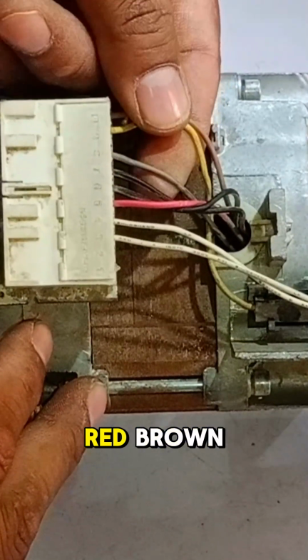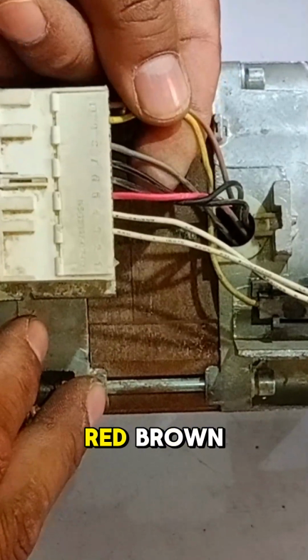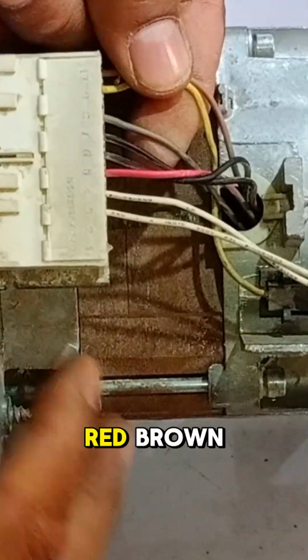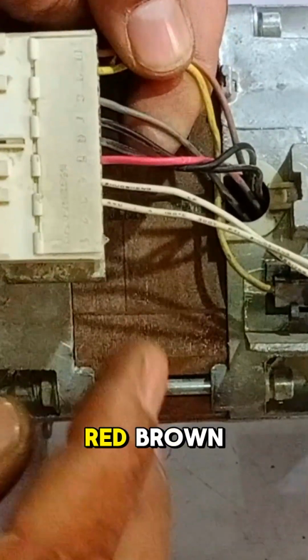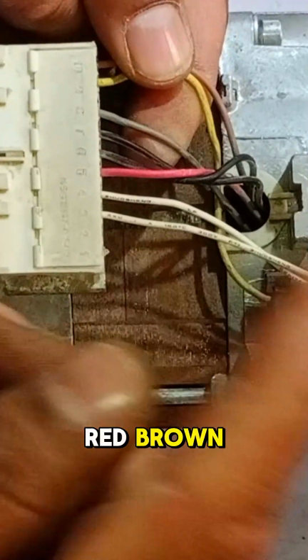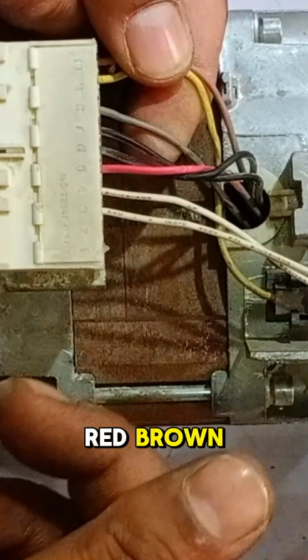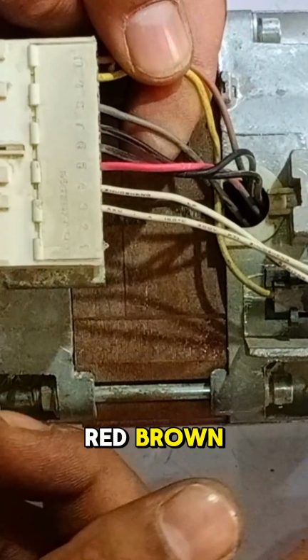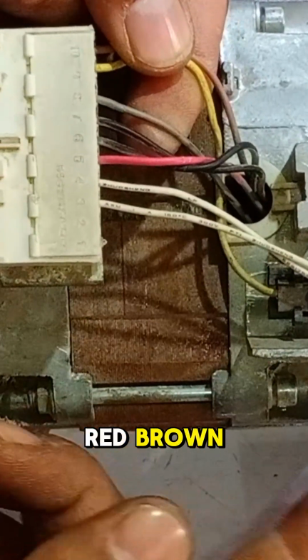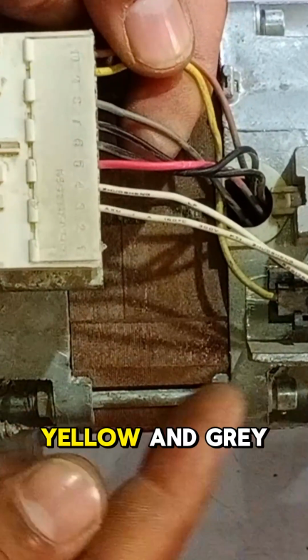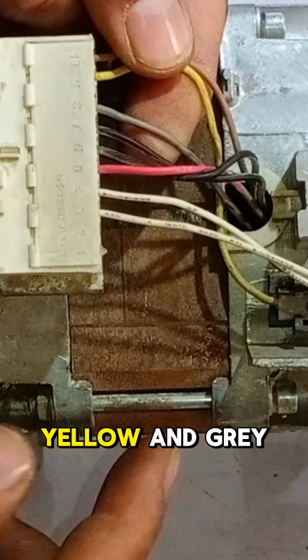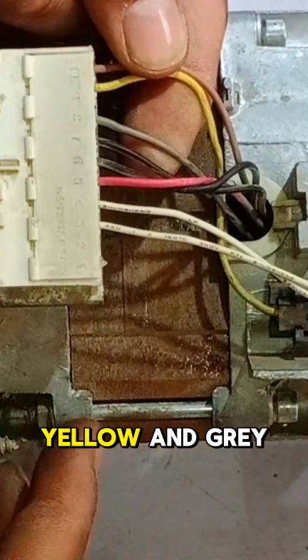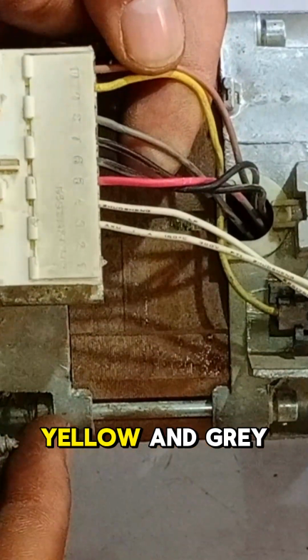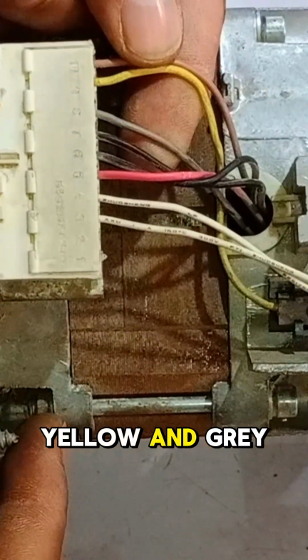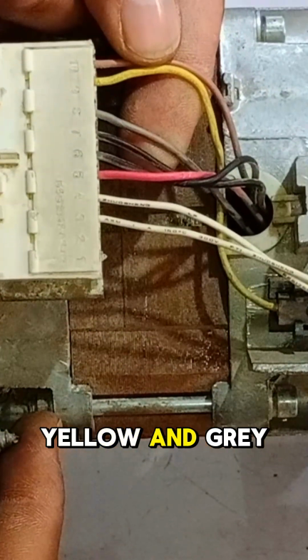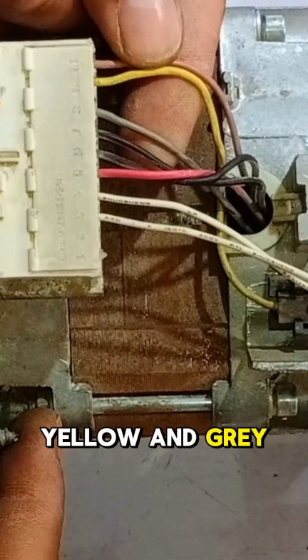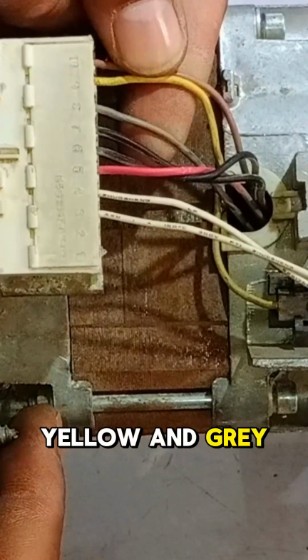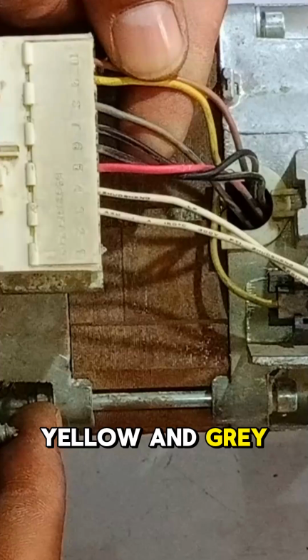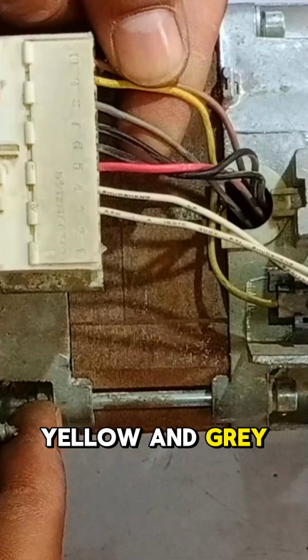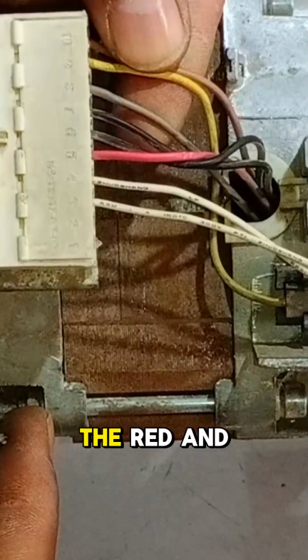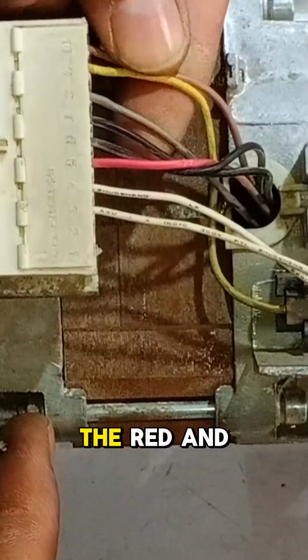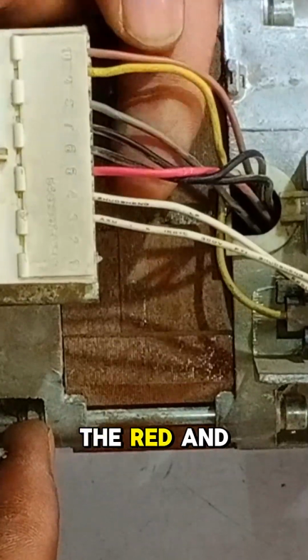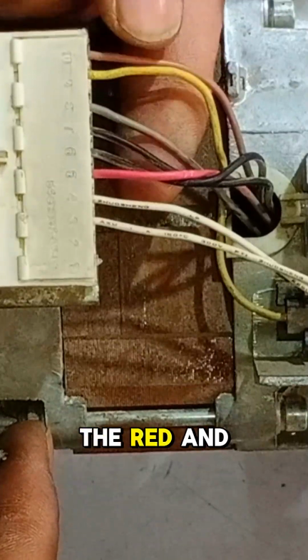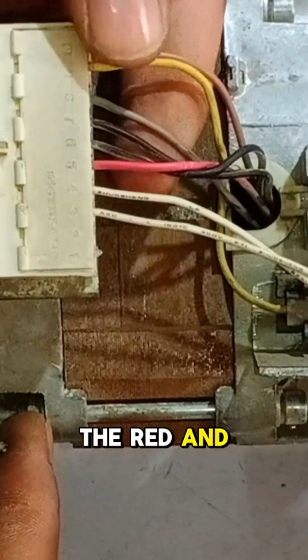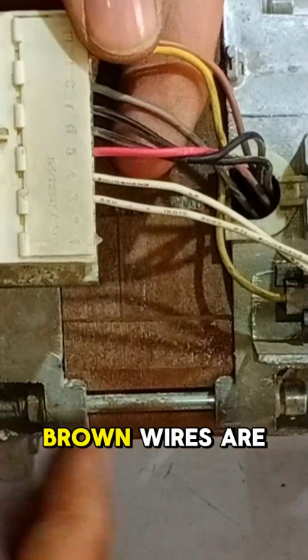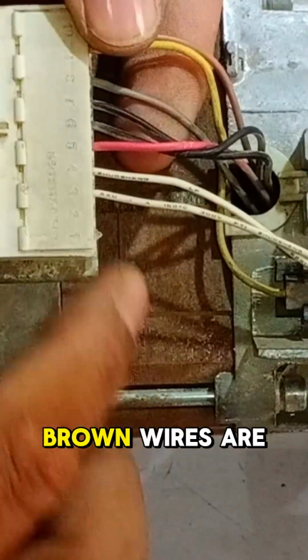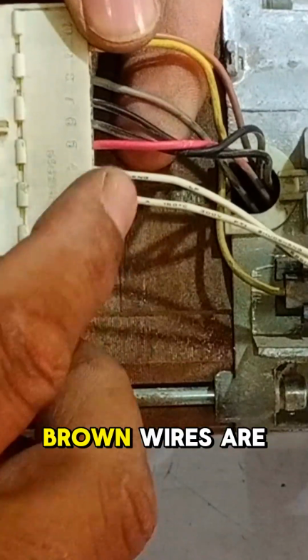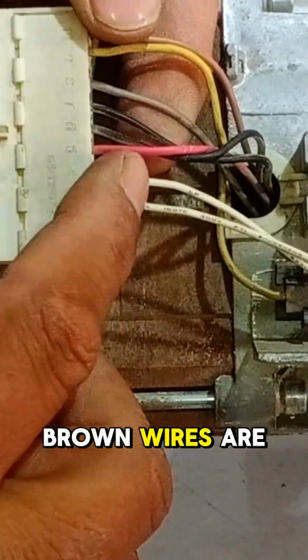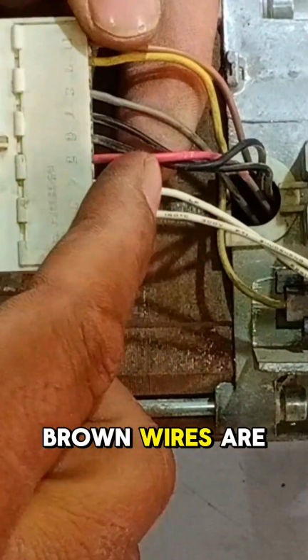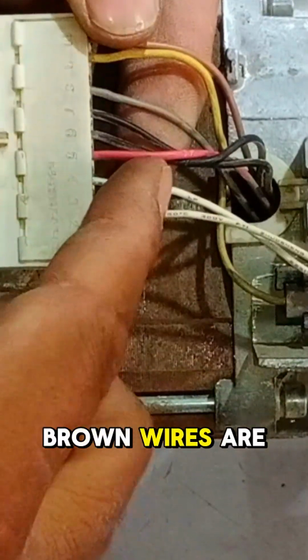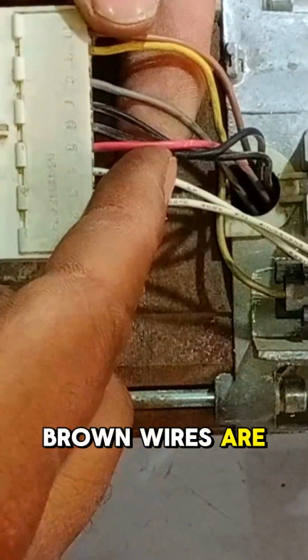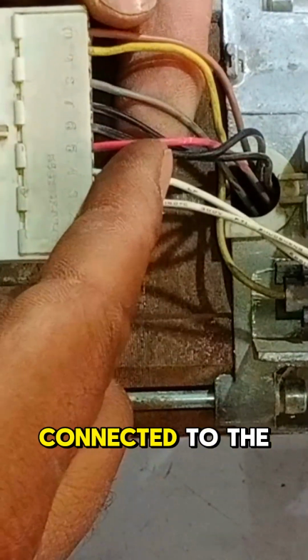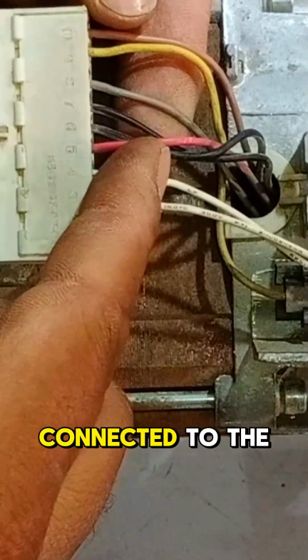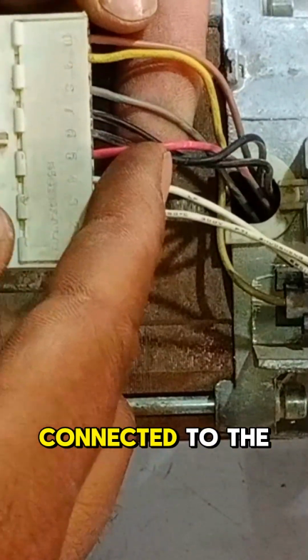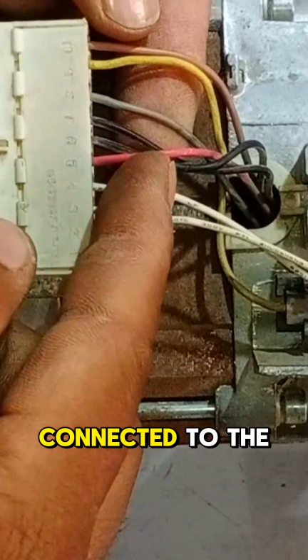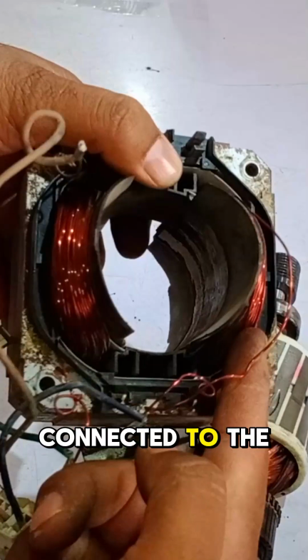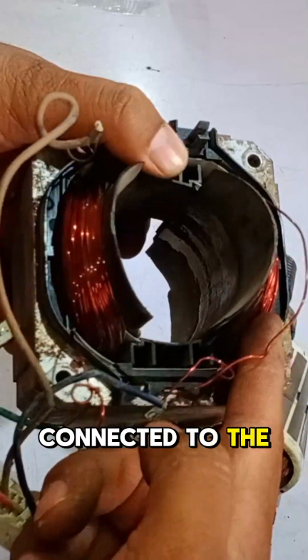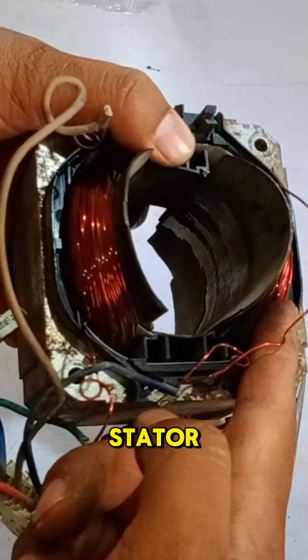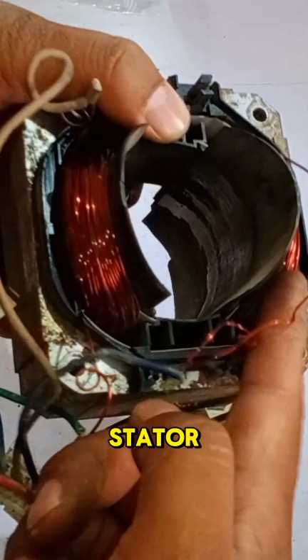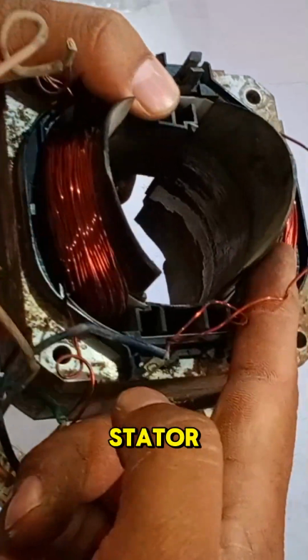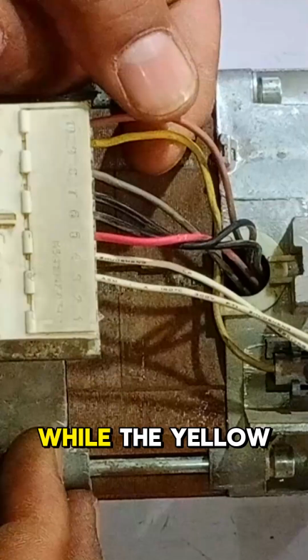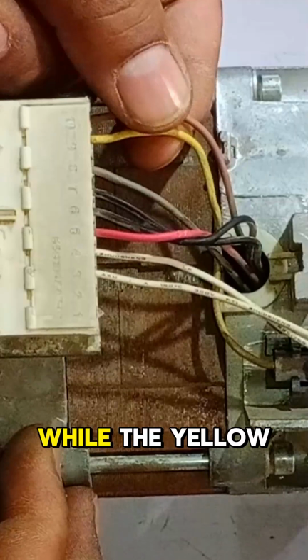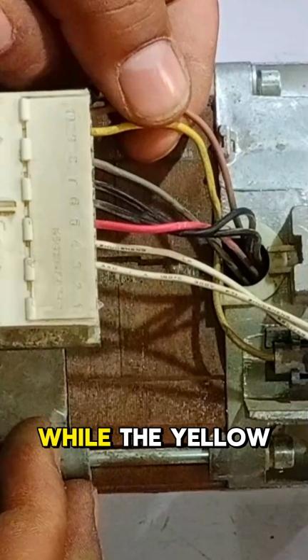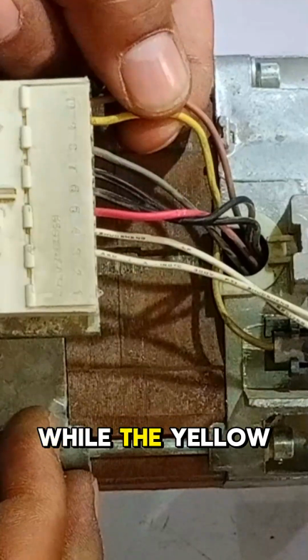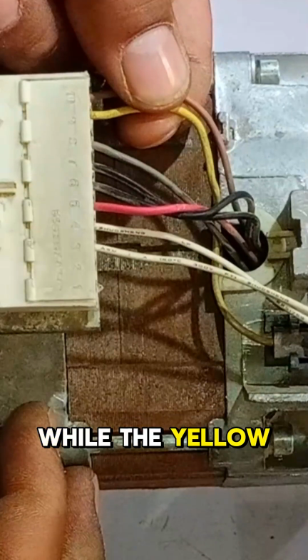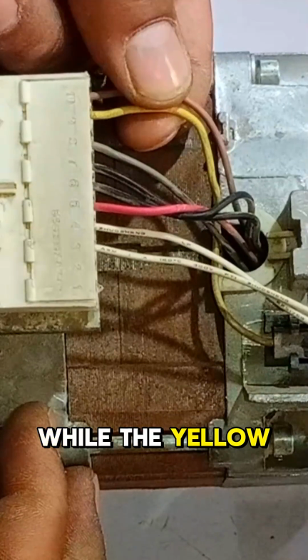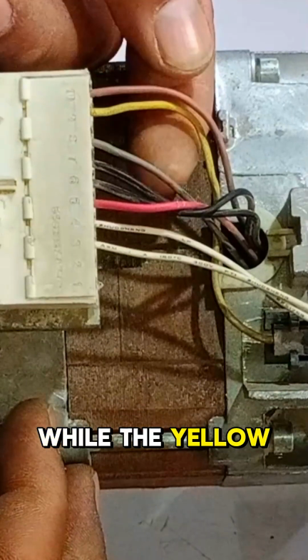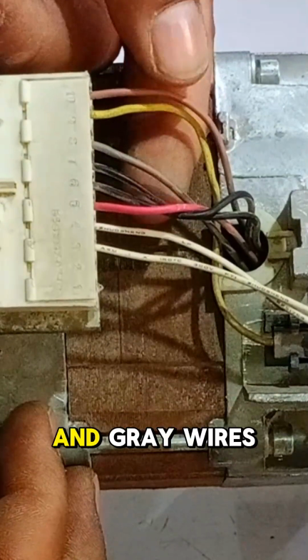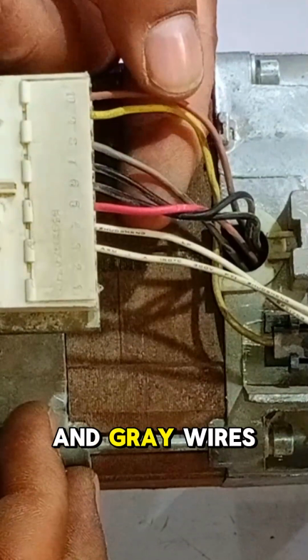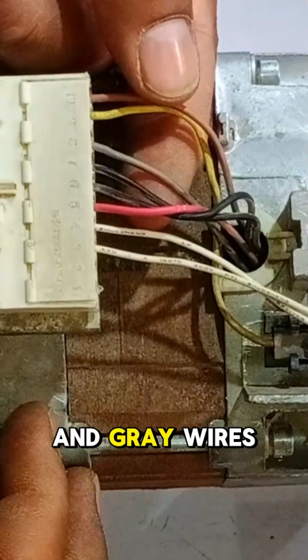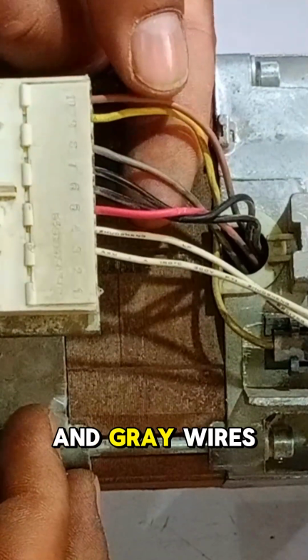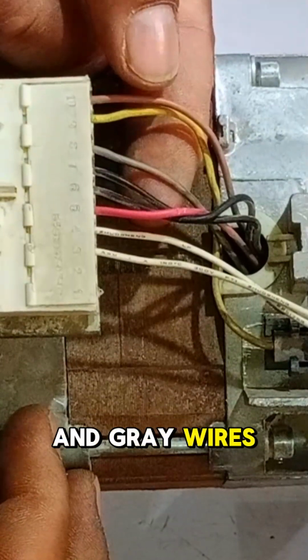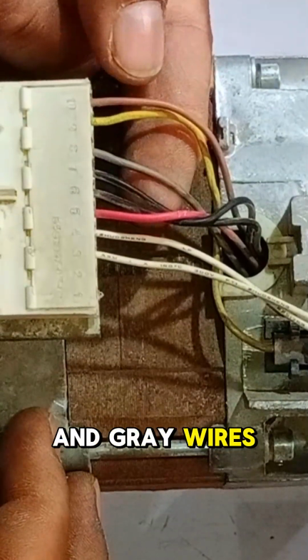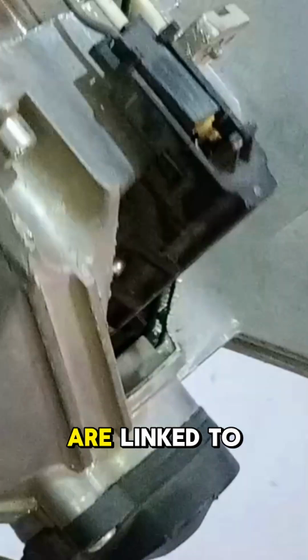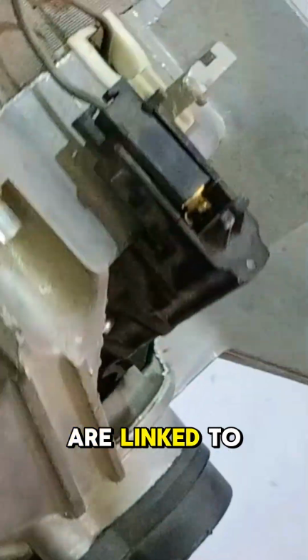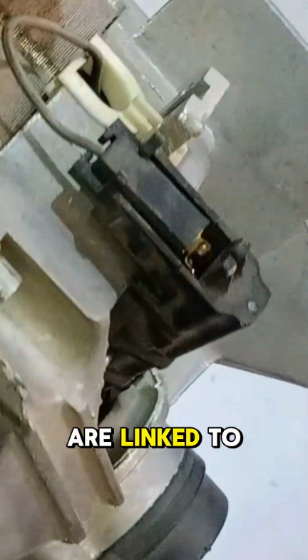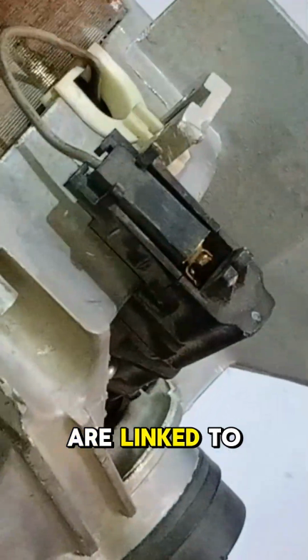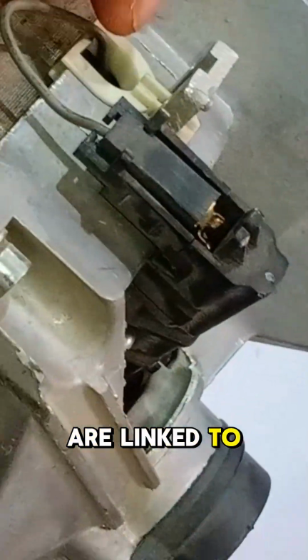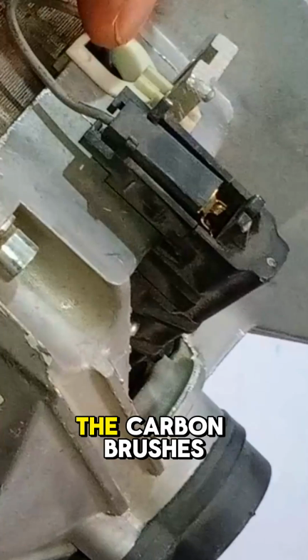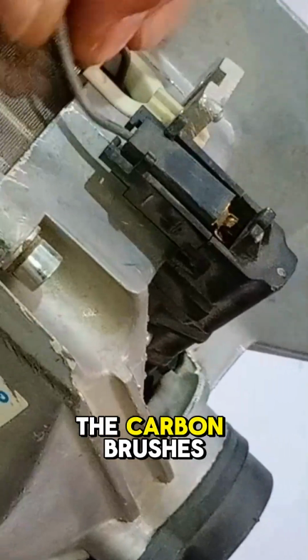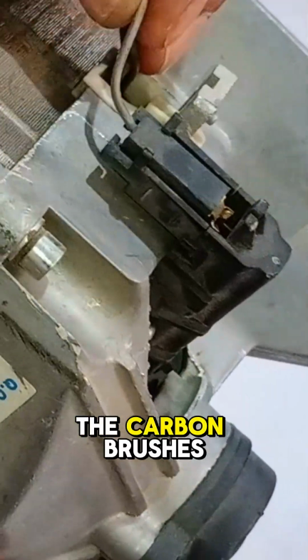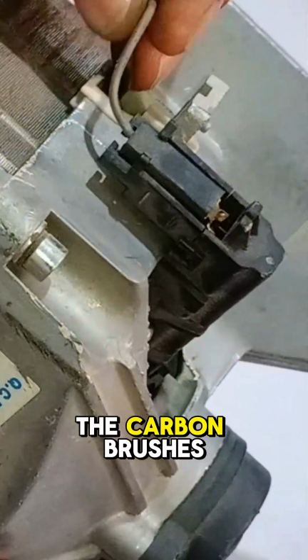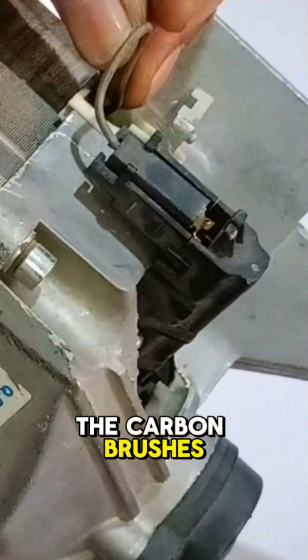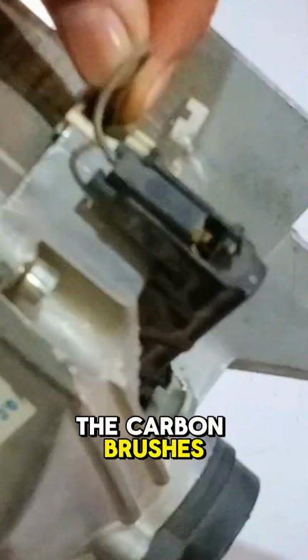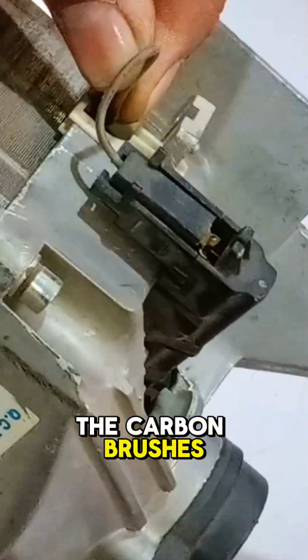Now let's talk about the four key motor wires: red, brown, yellow, and gray. The red and brown wires are connected to the stator, while the yellow and gray wires are linked to the carbon brushes.